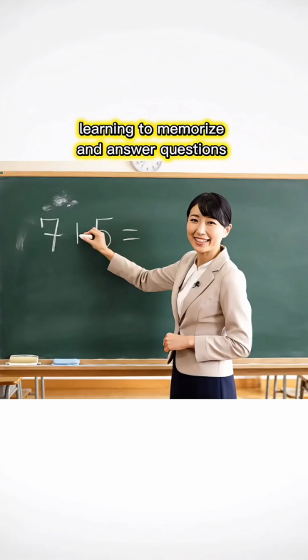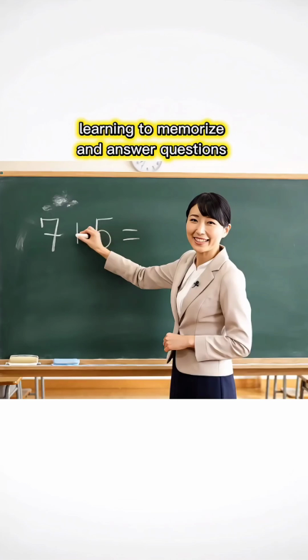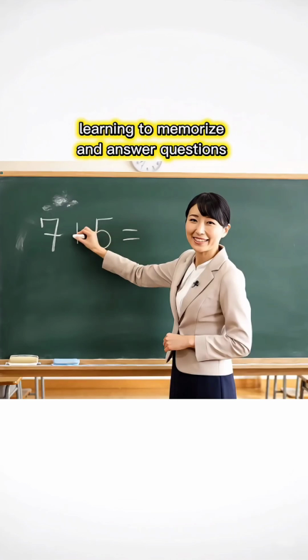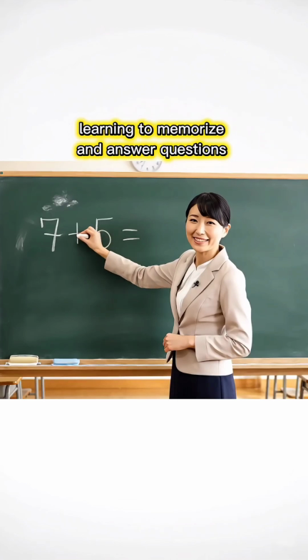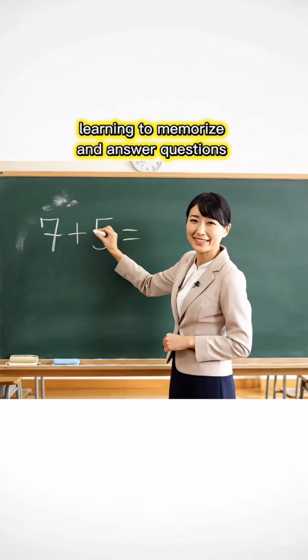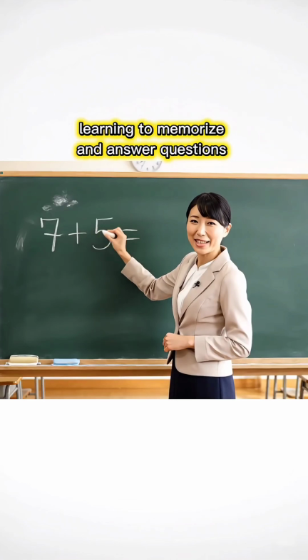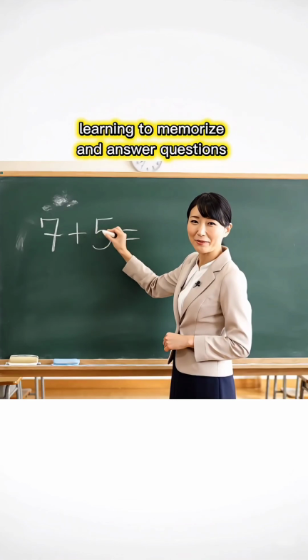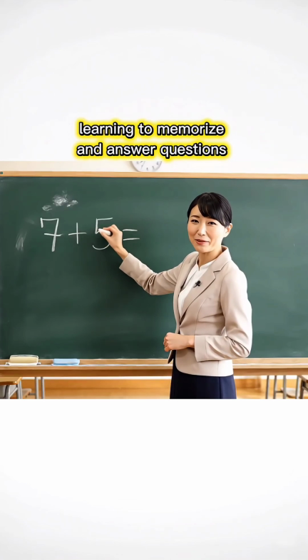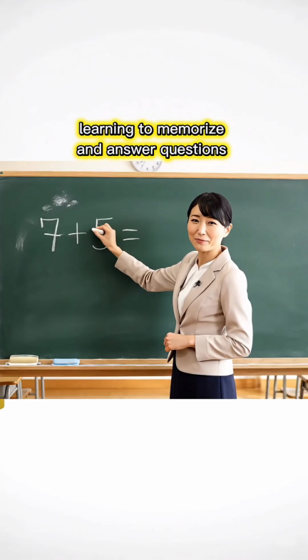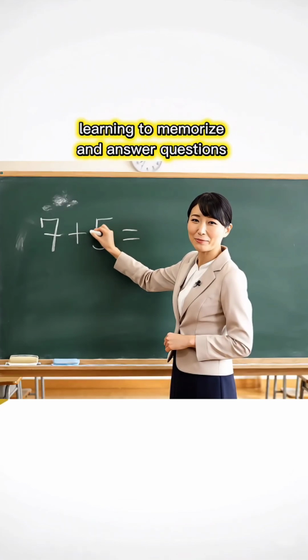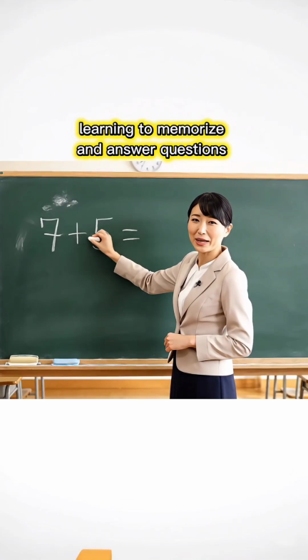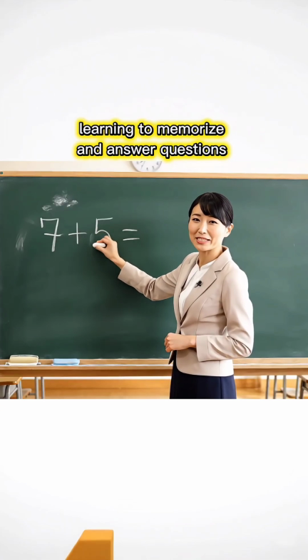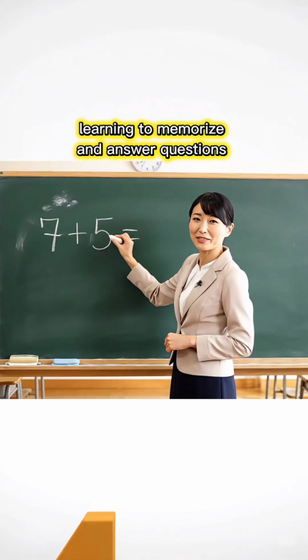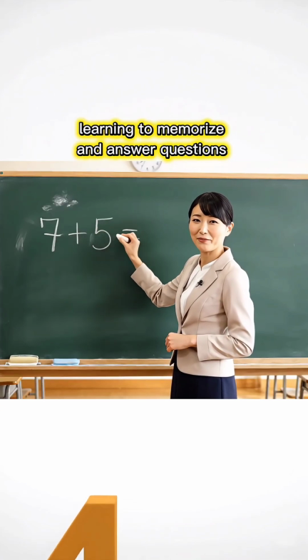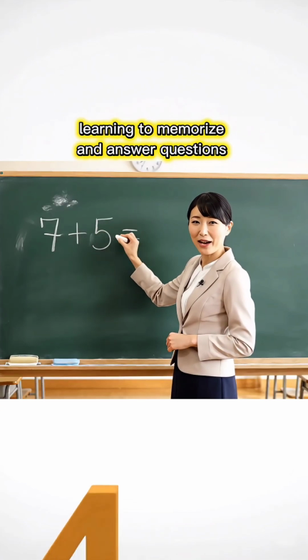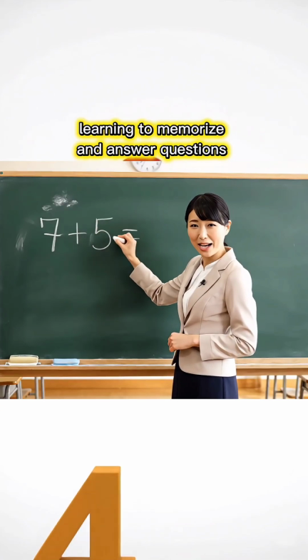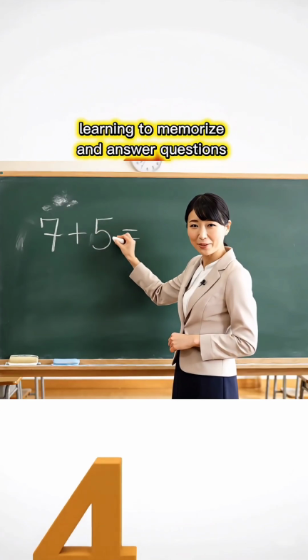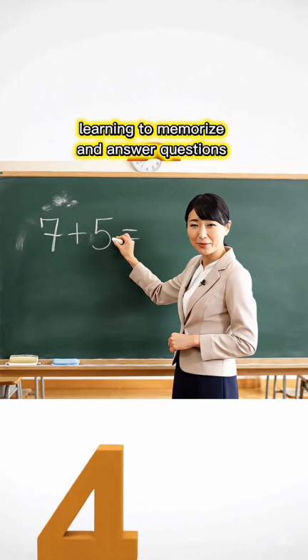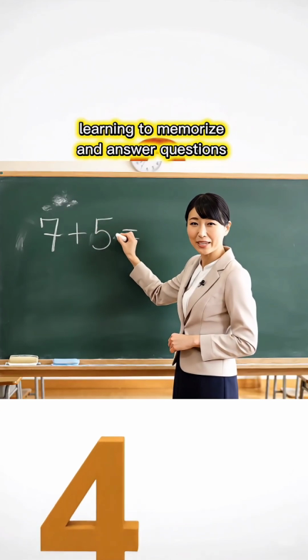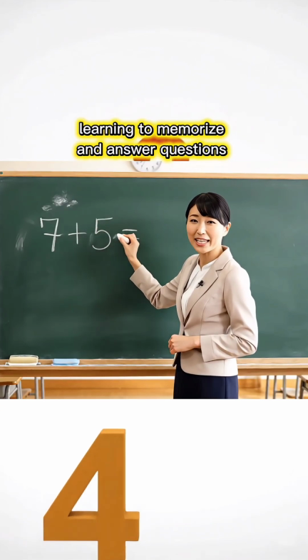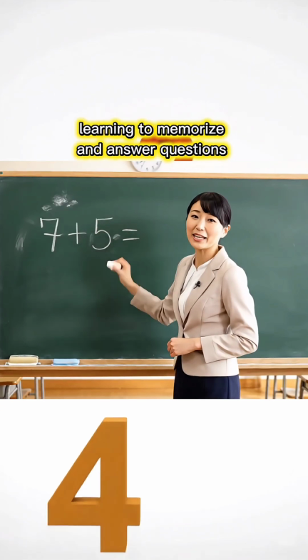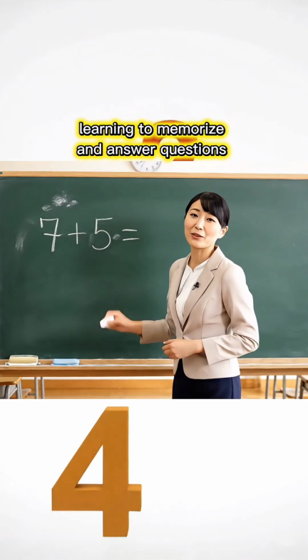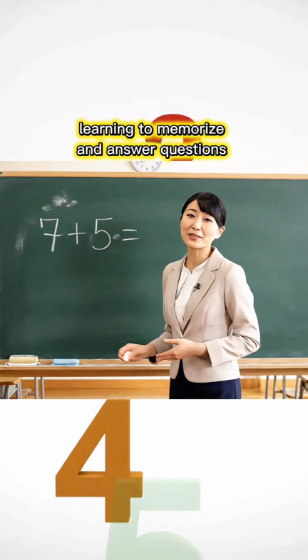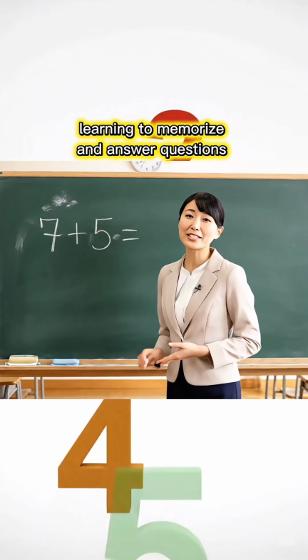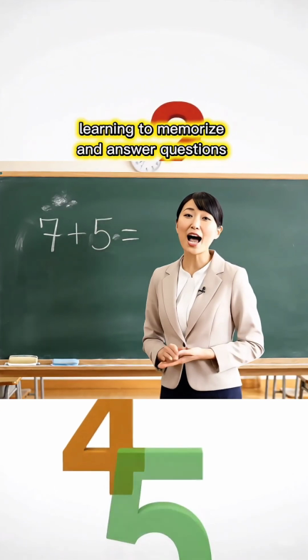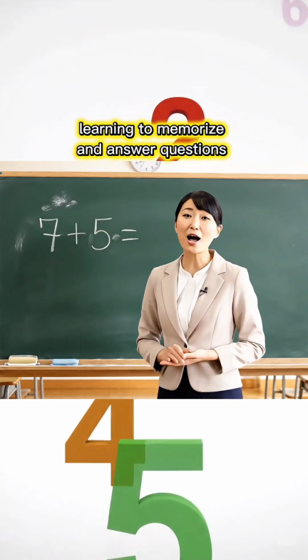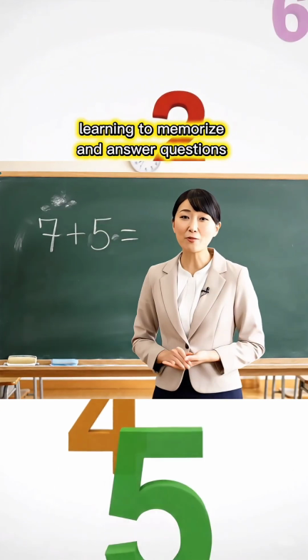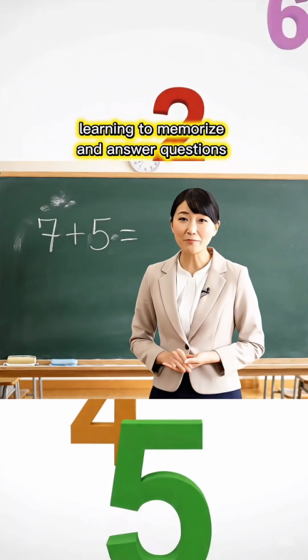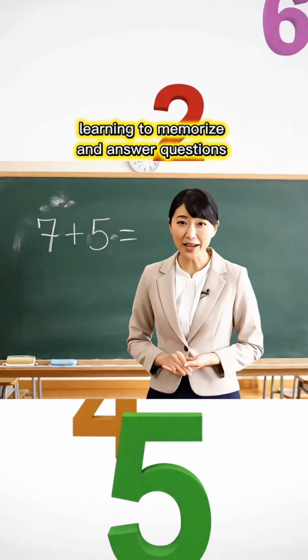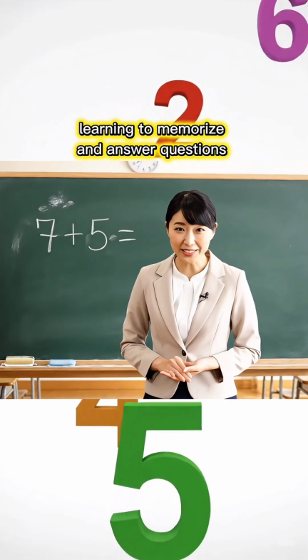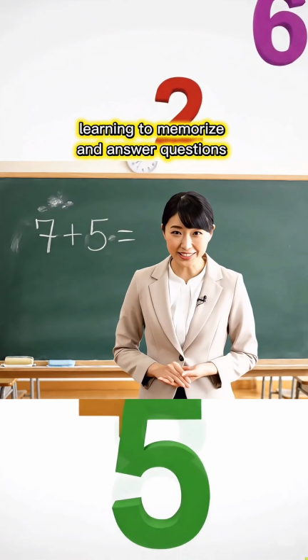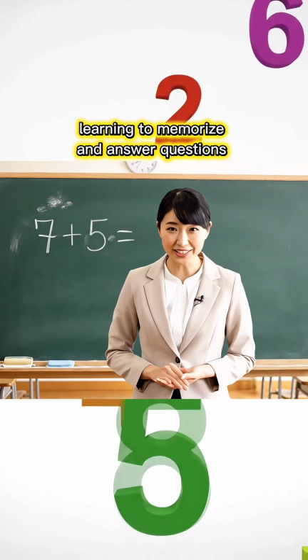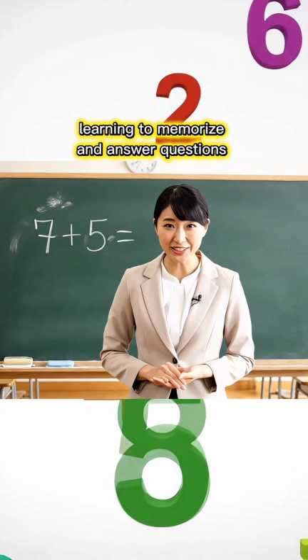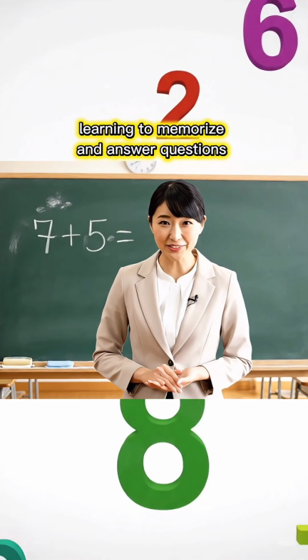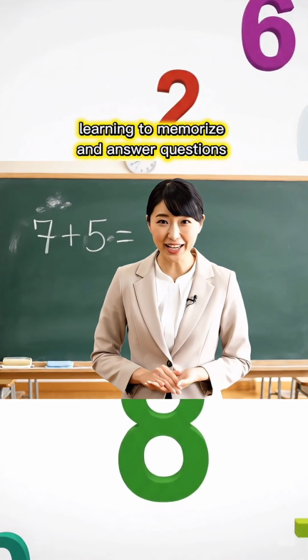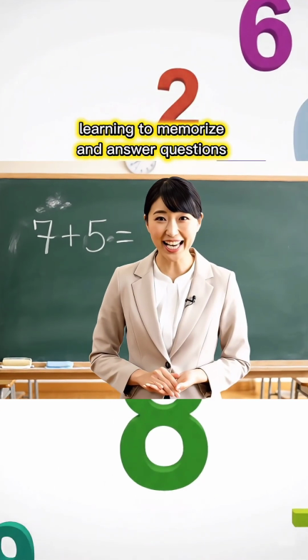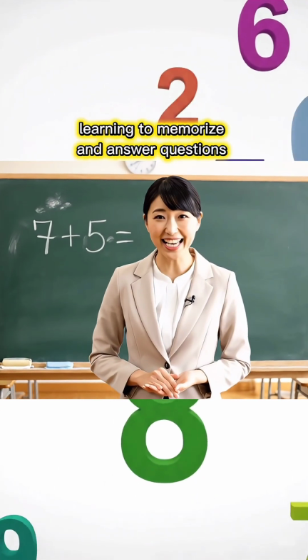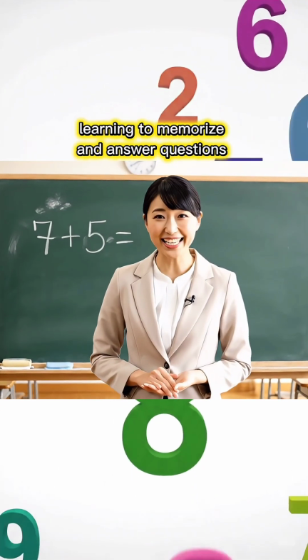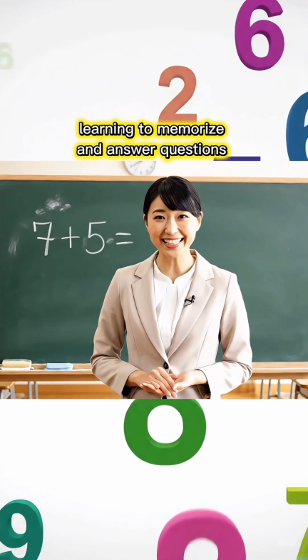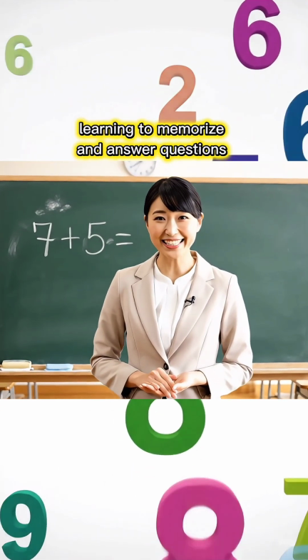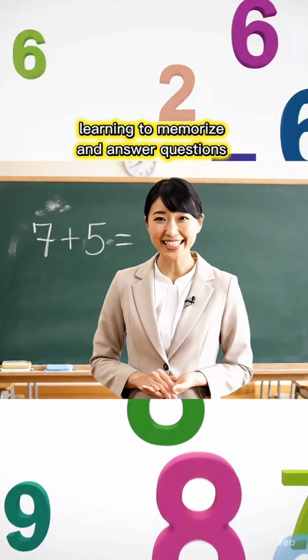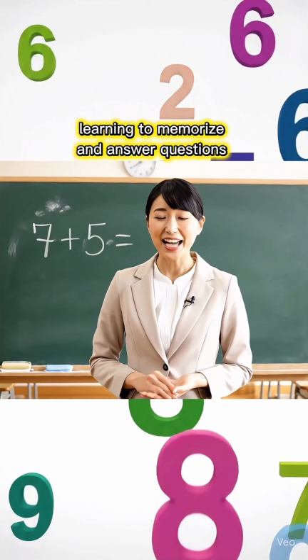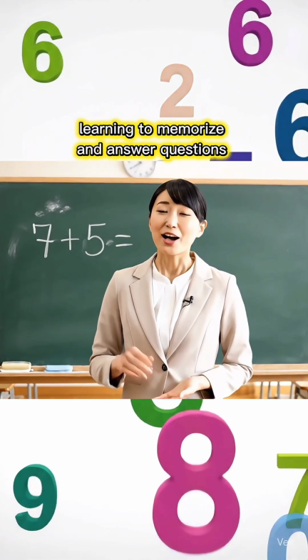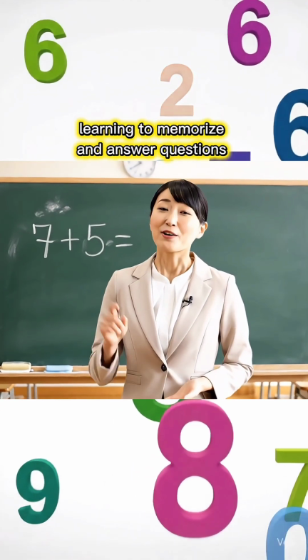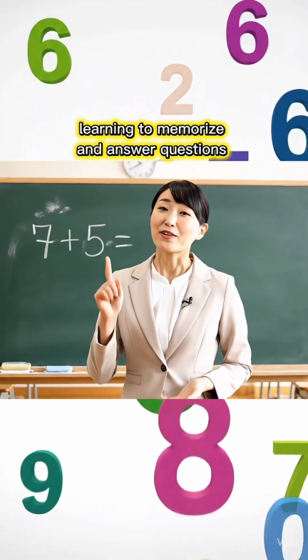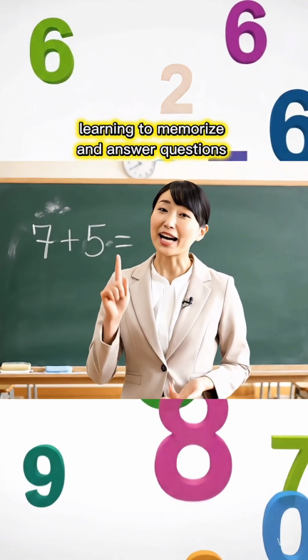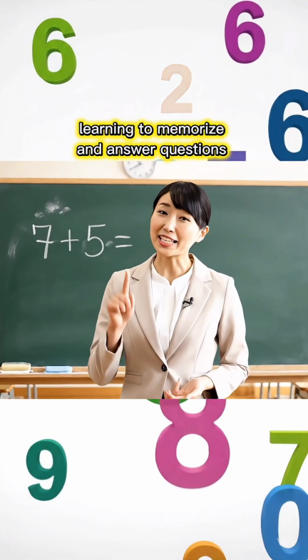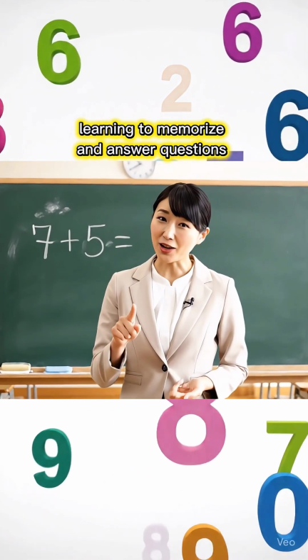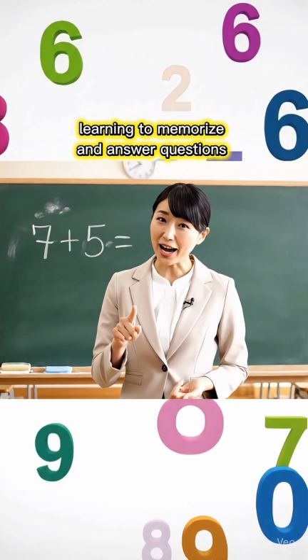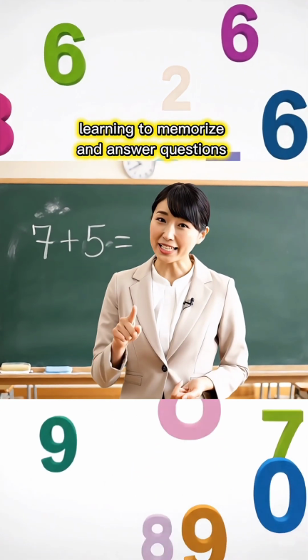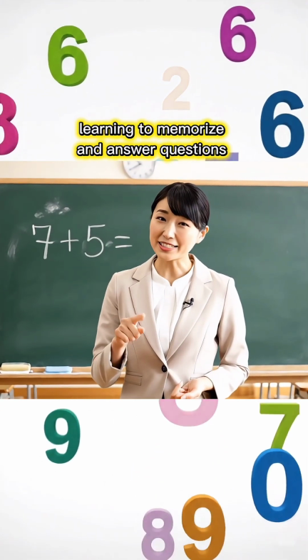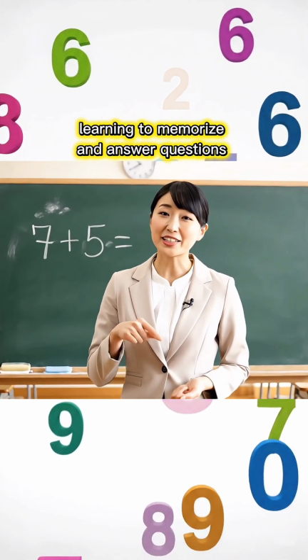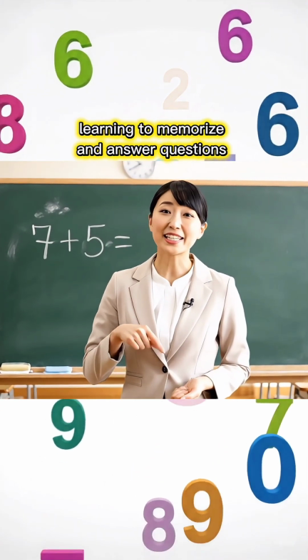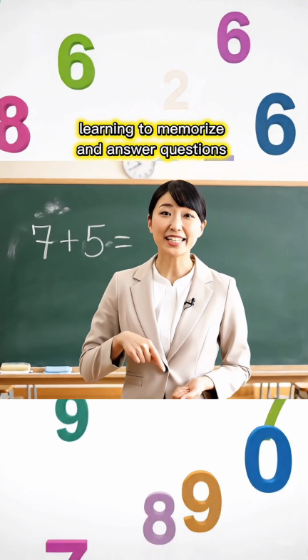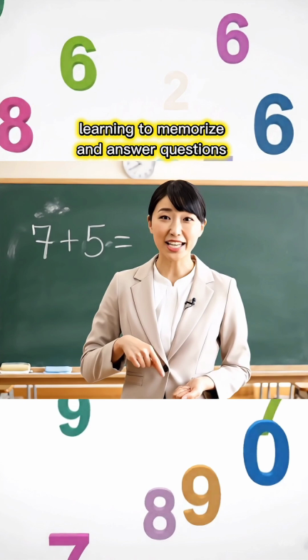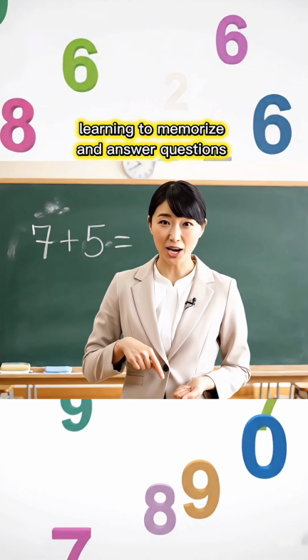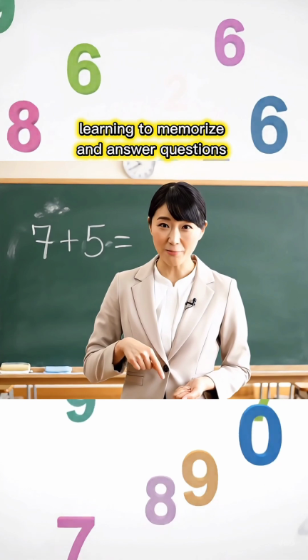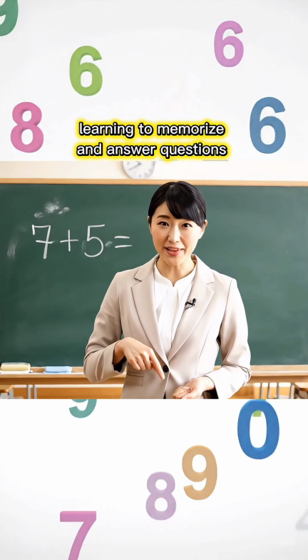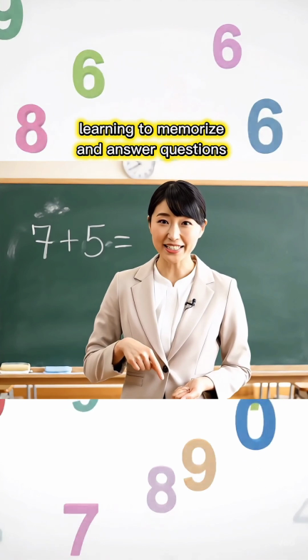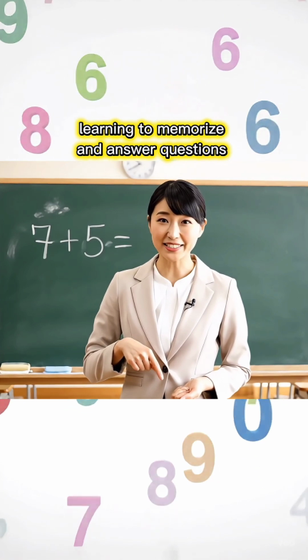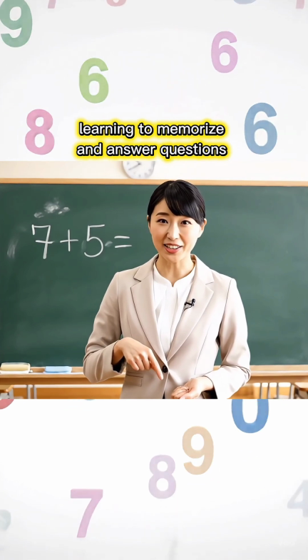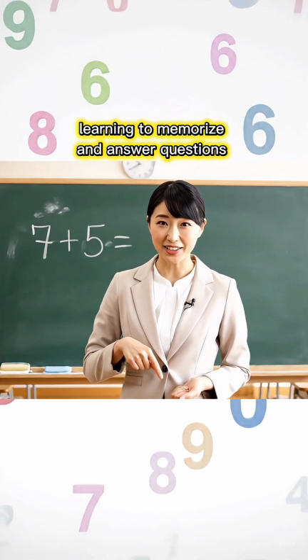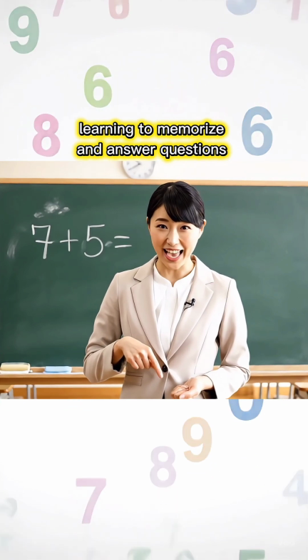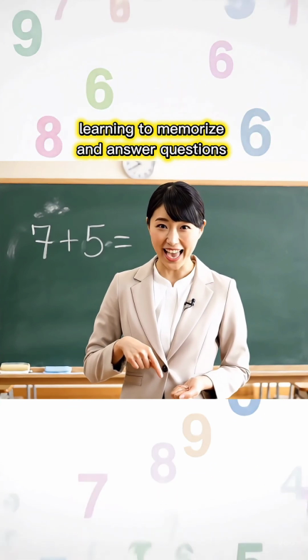7 plus 5 equals how much, children? Write your answer in the comments, okay?